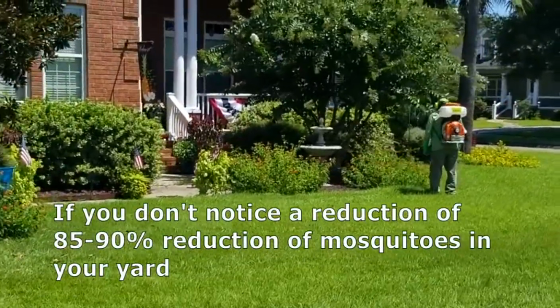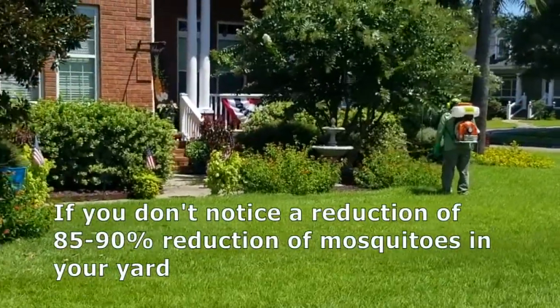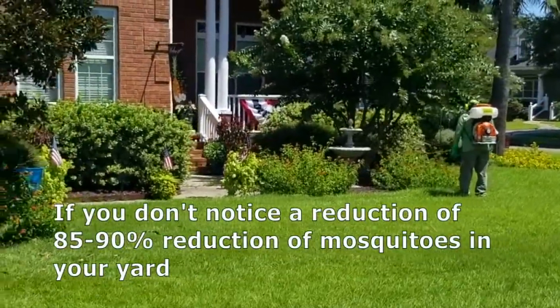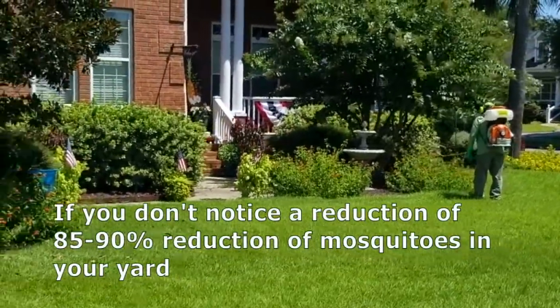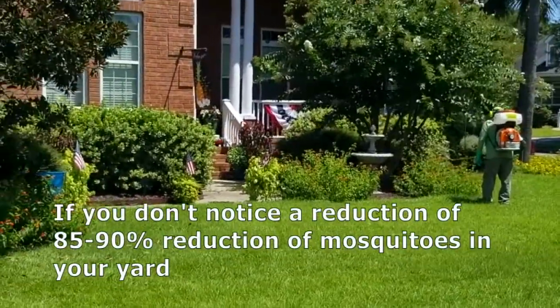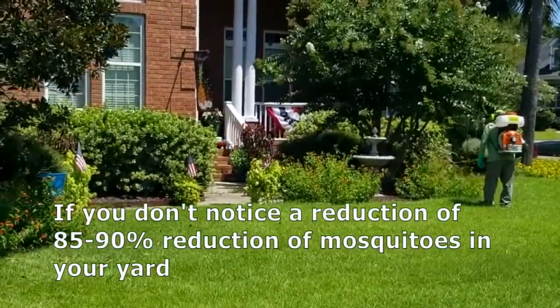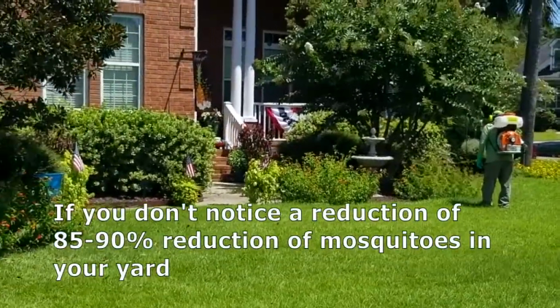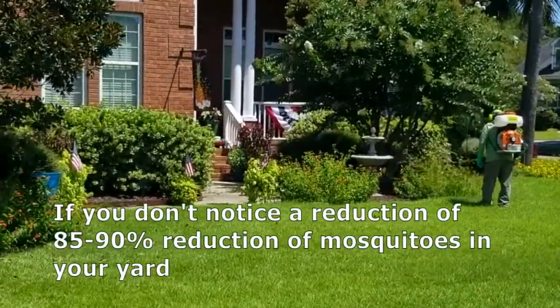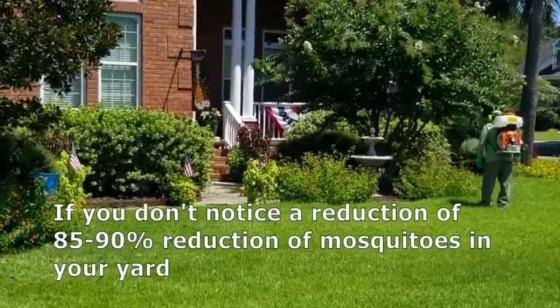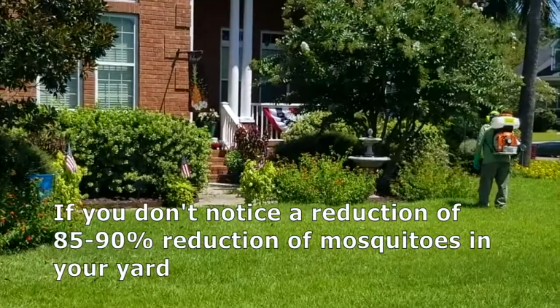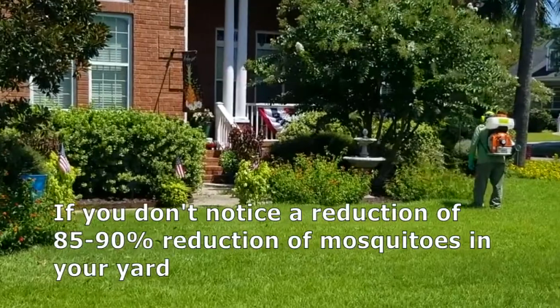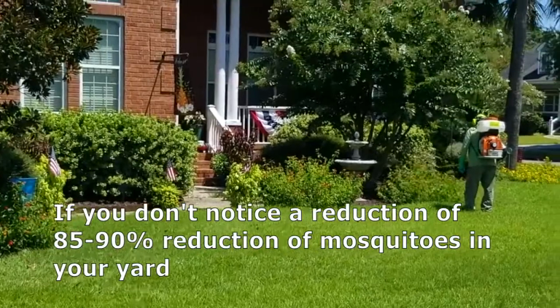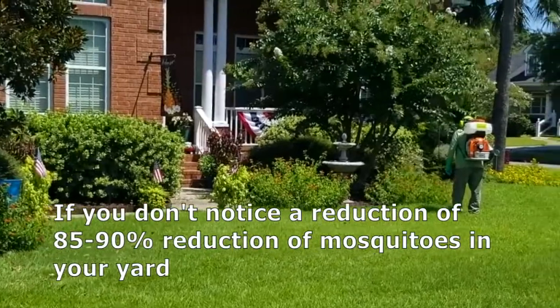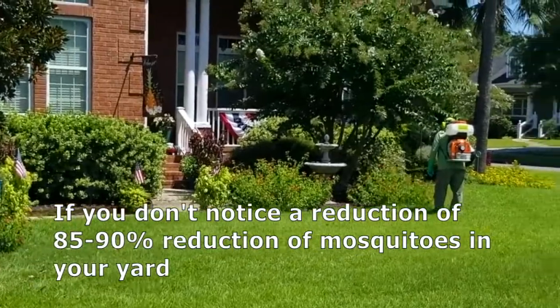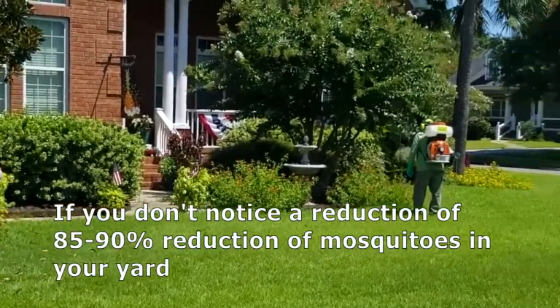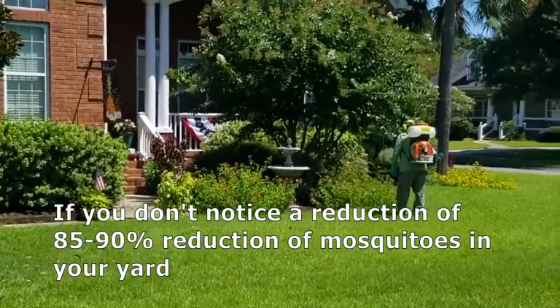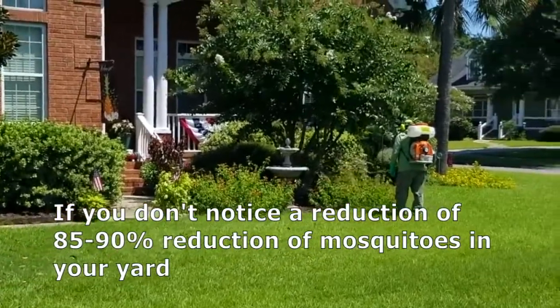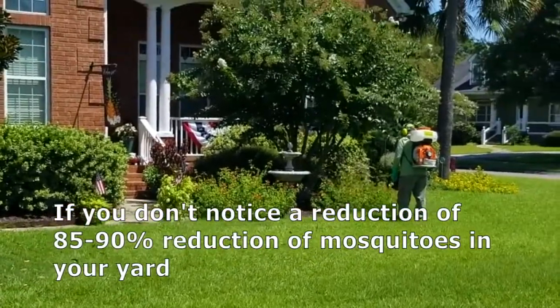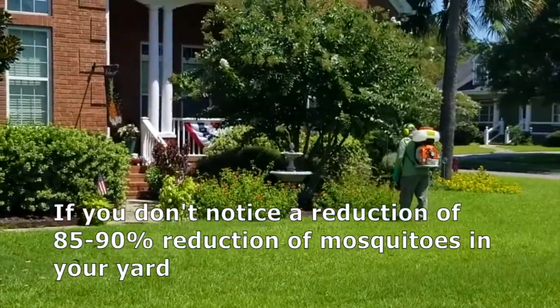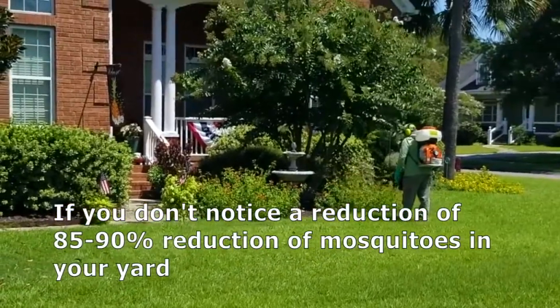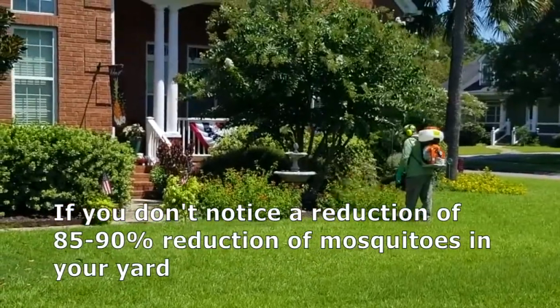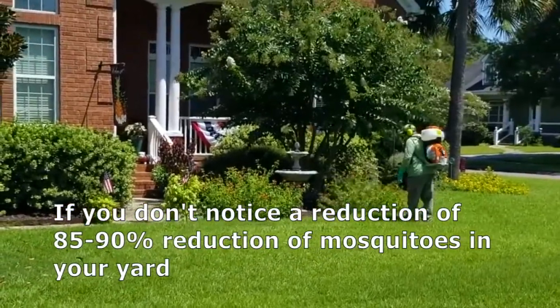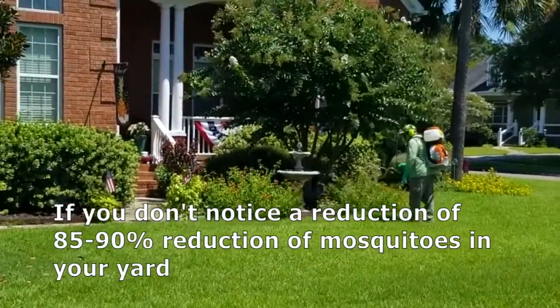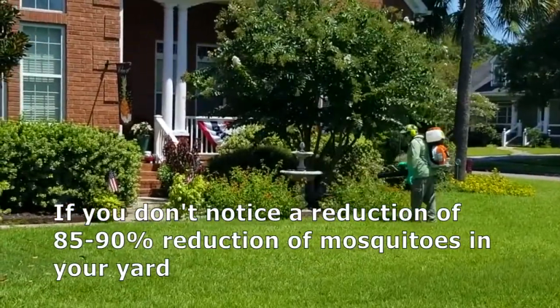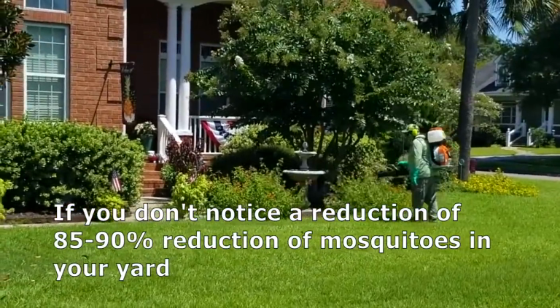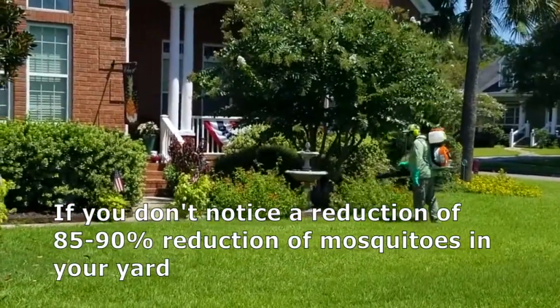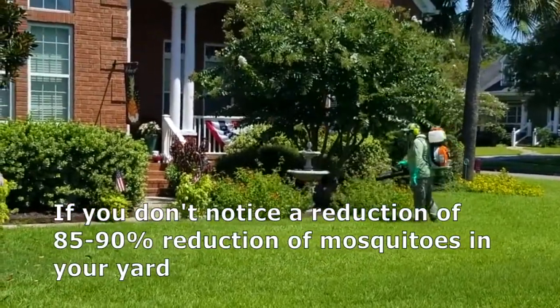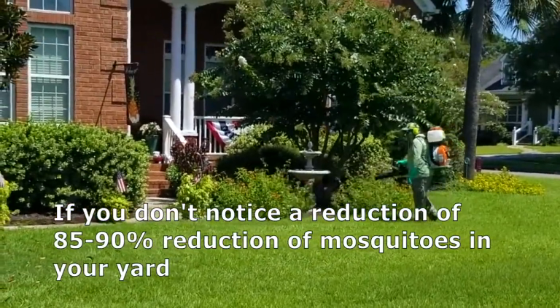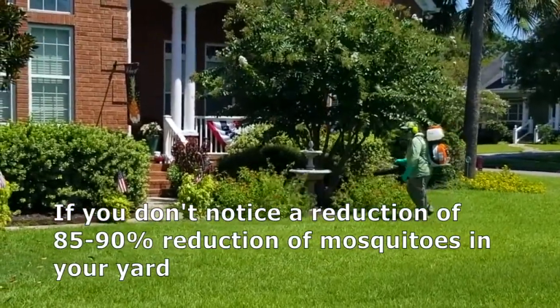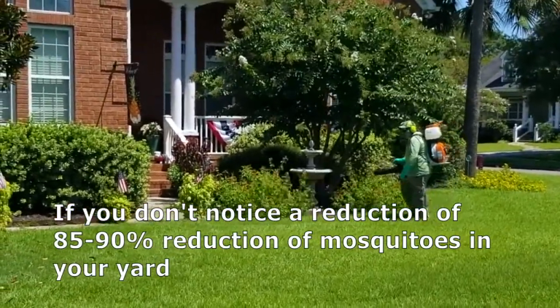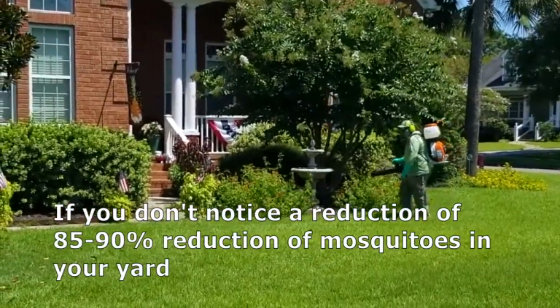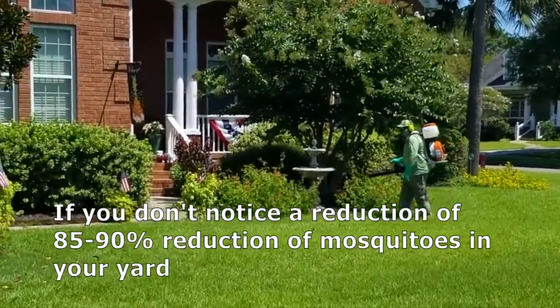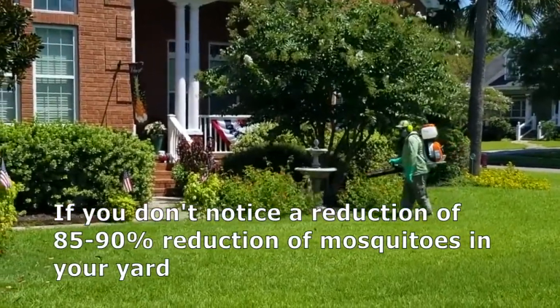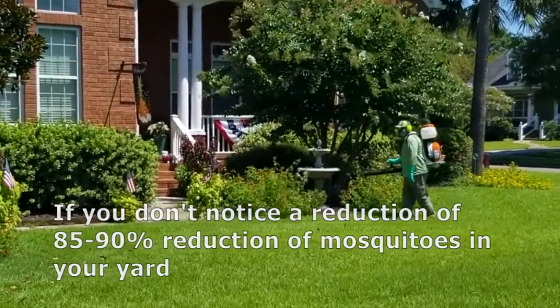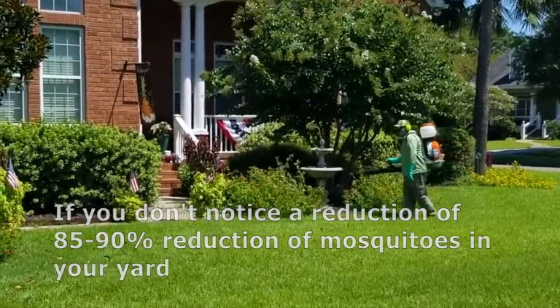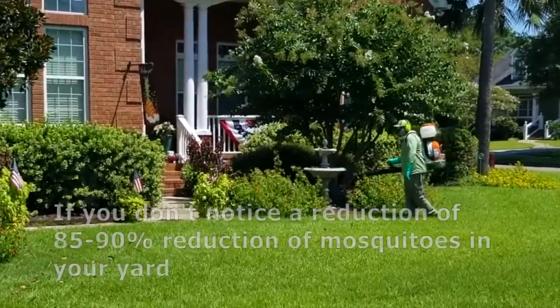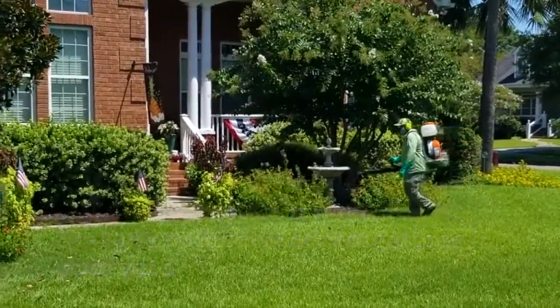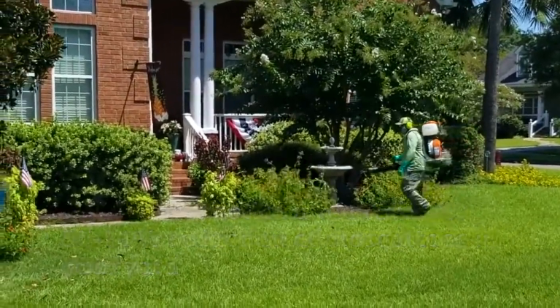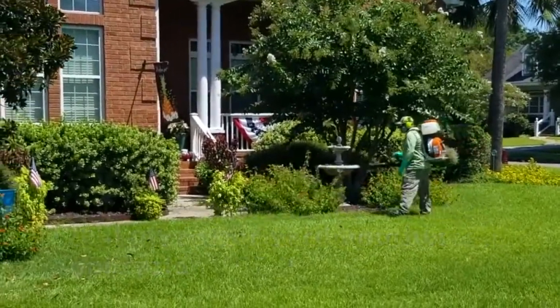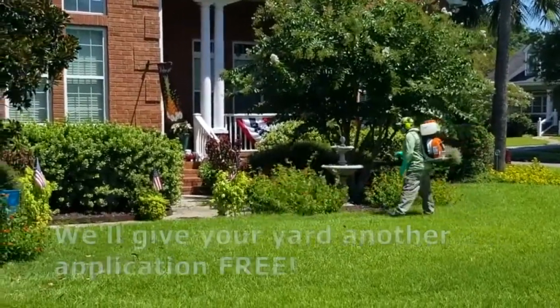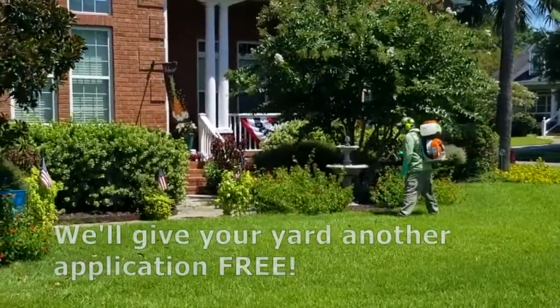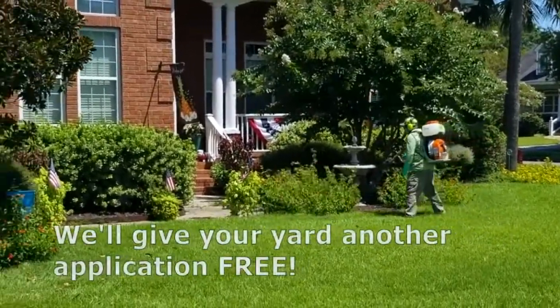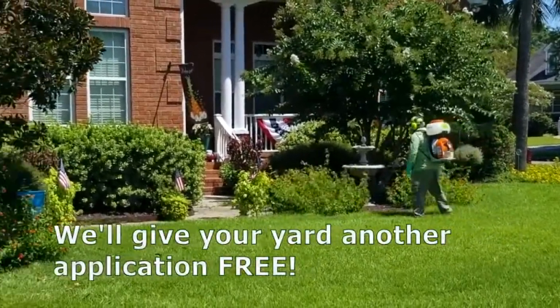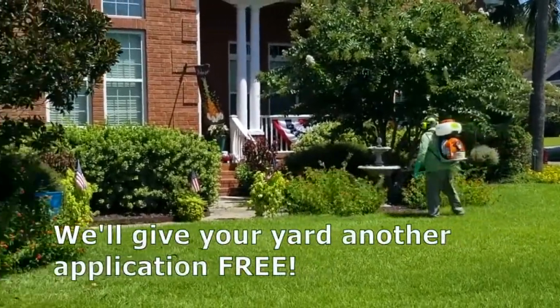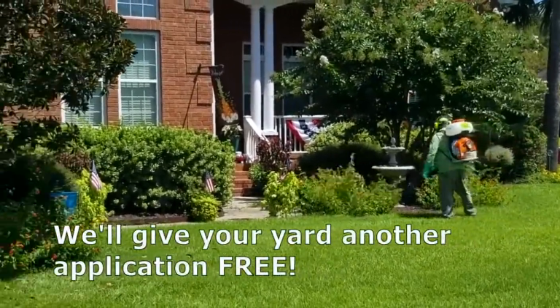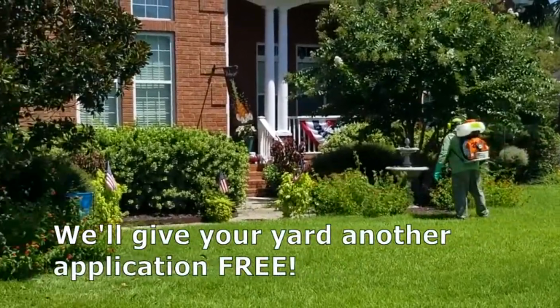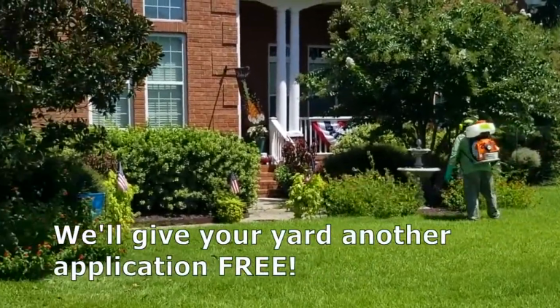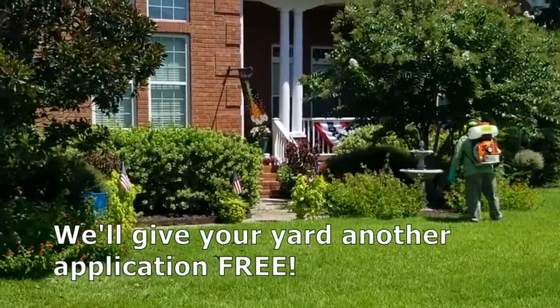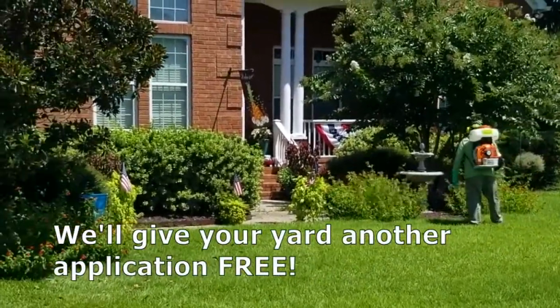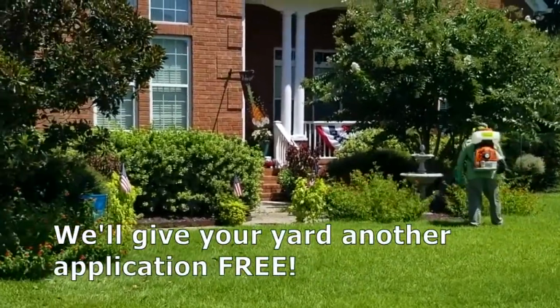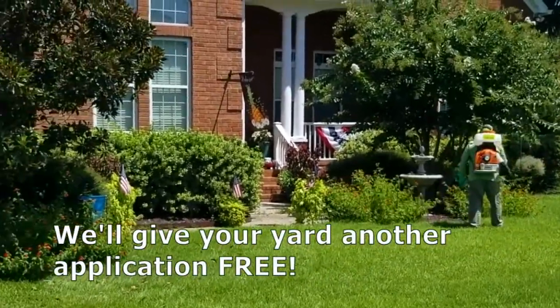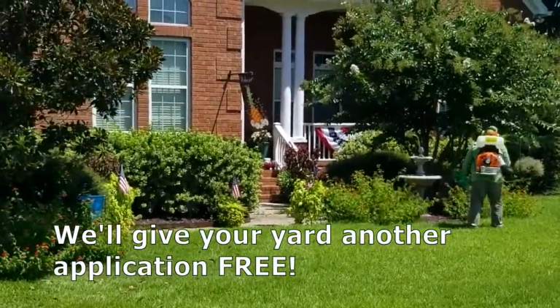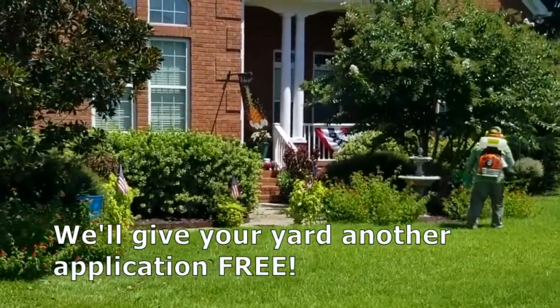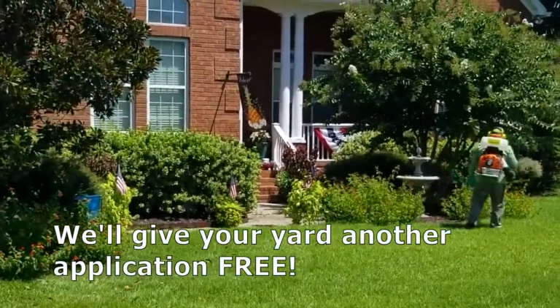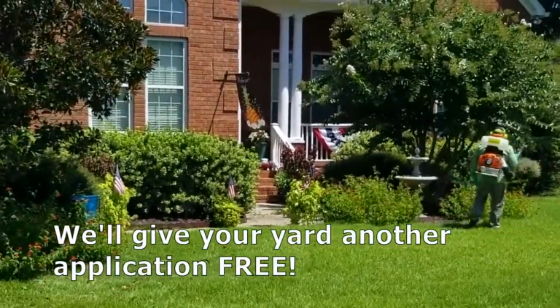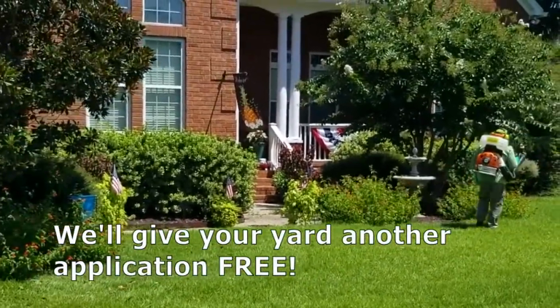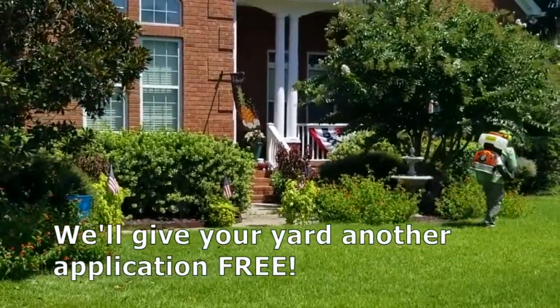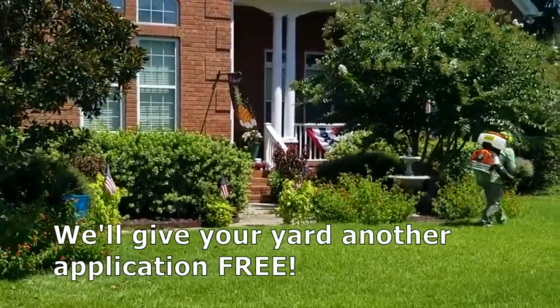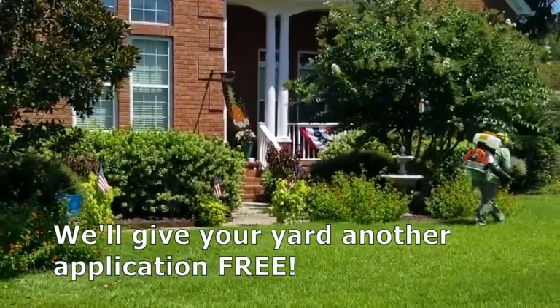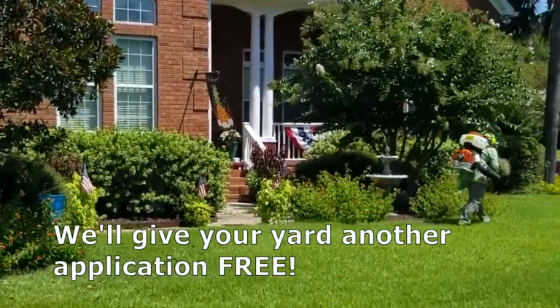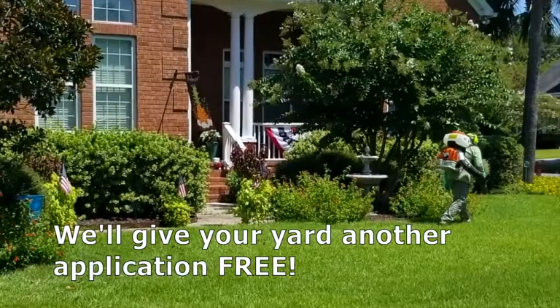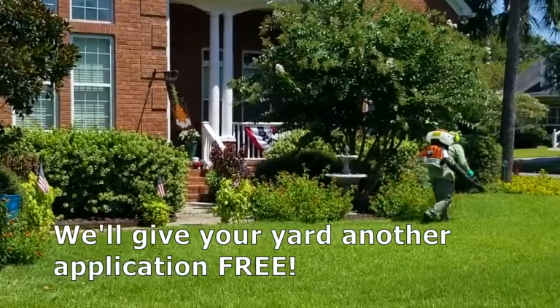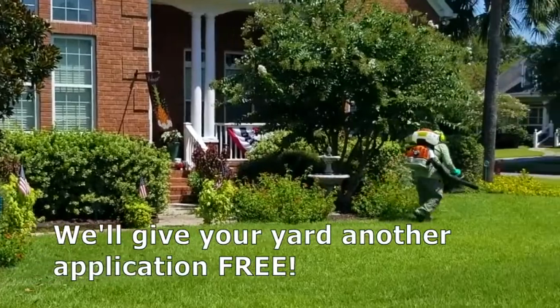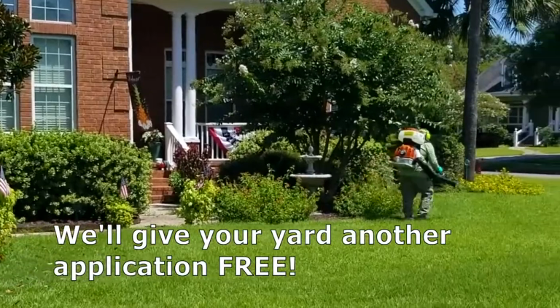We back that up with a 100% satisfaction guarantee. We guarantee that if you don't notice an 85 to 90% reduction in mosquitoes in your yard, we'll come back out and re-spray for free.